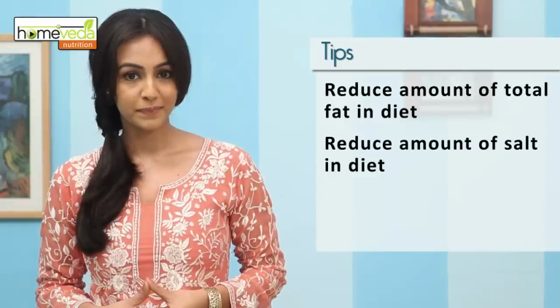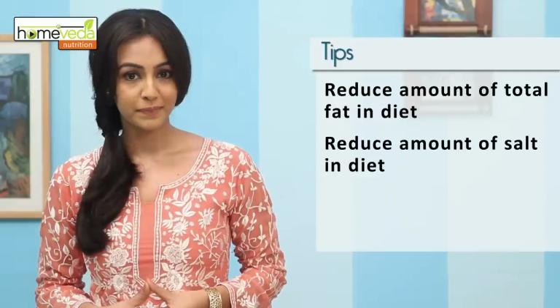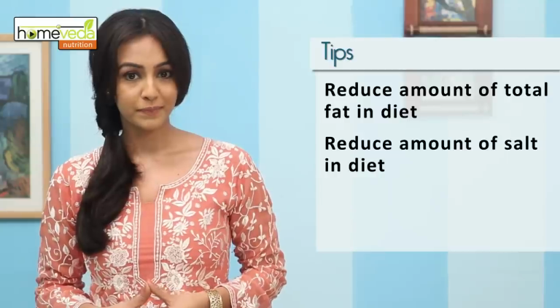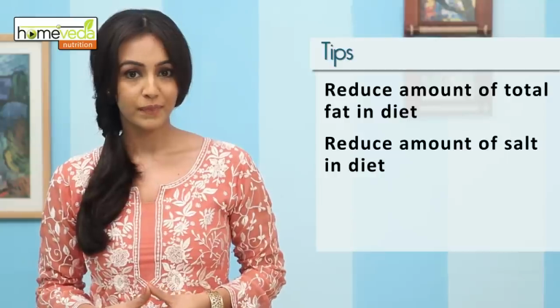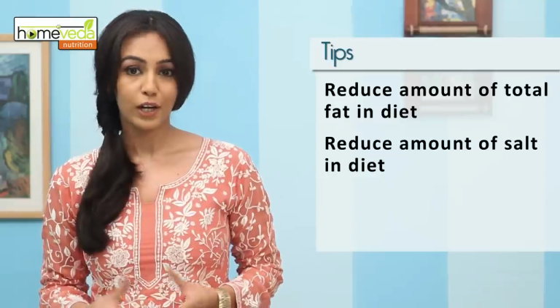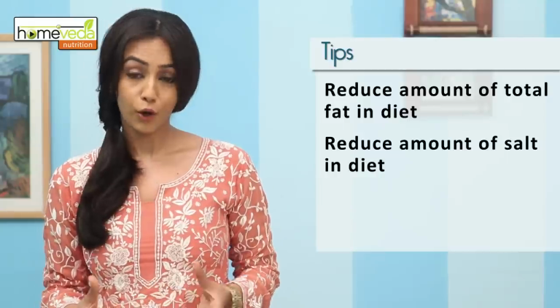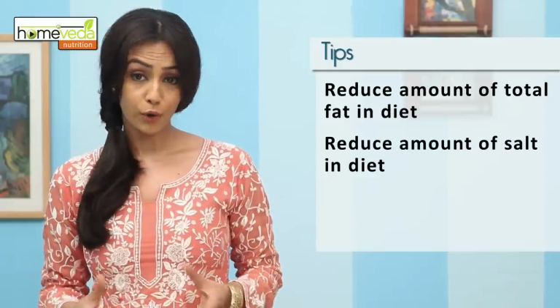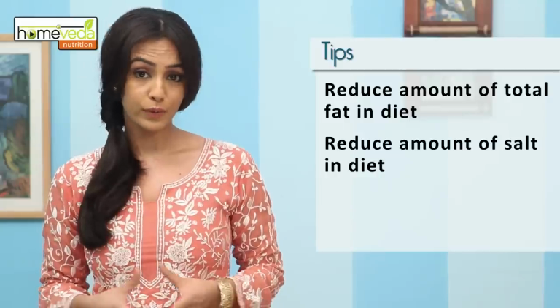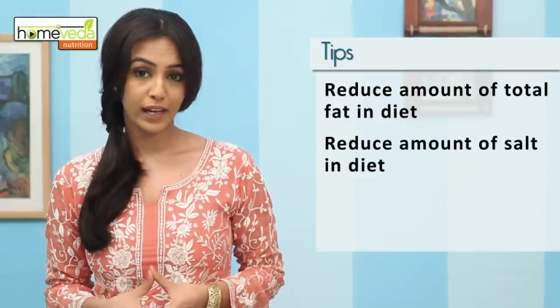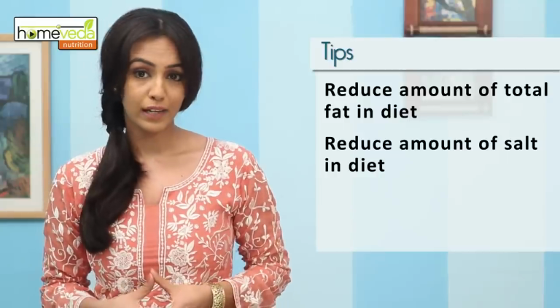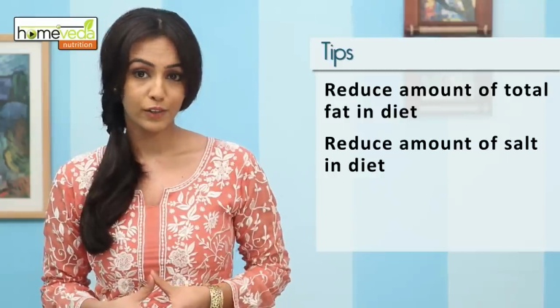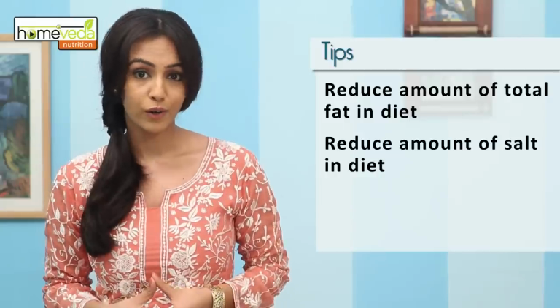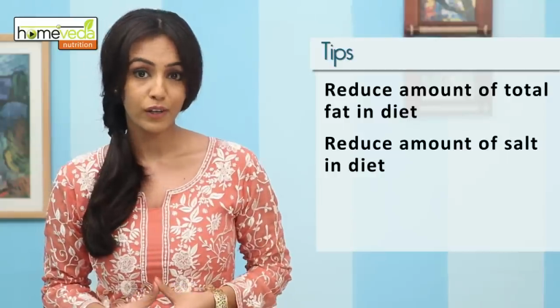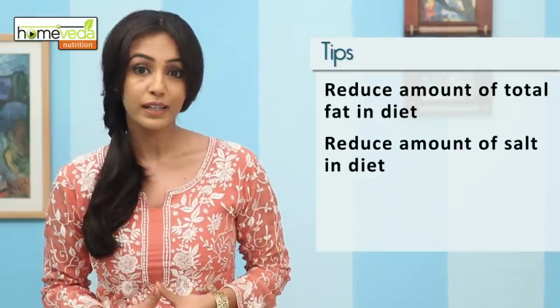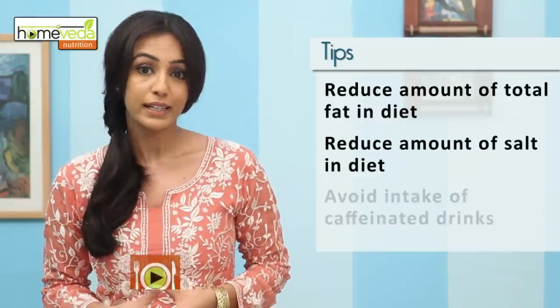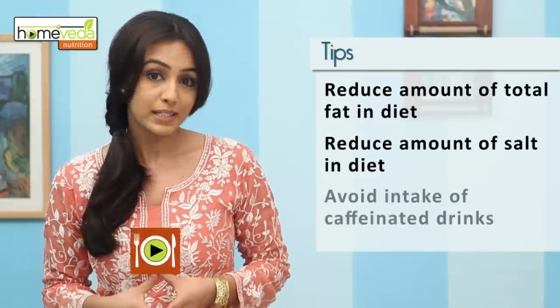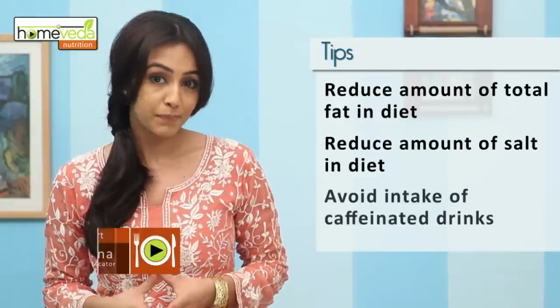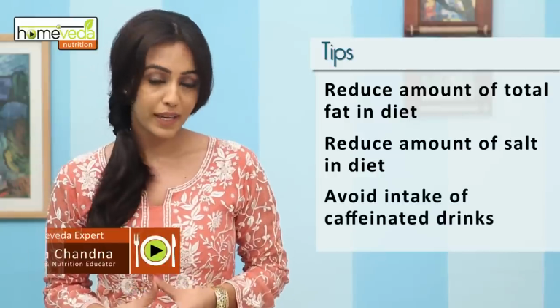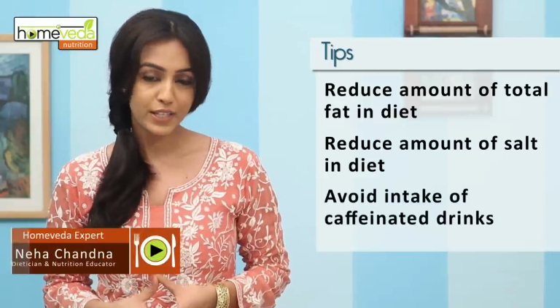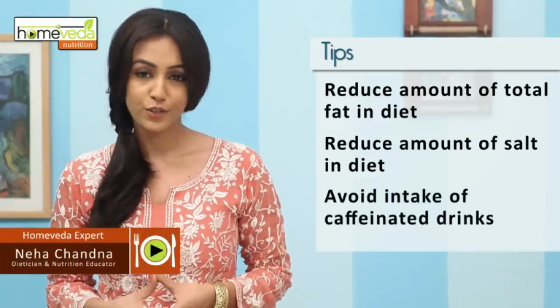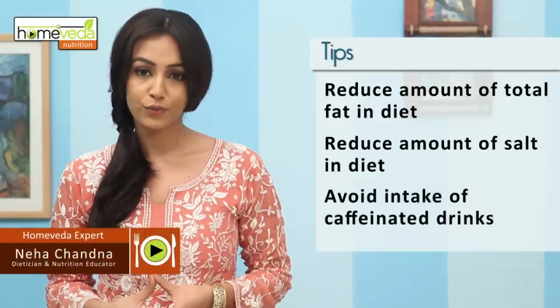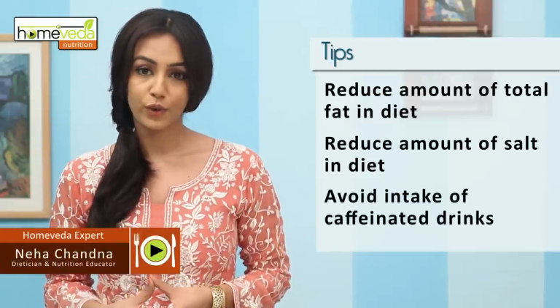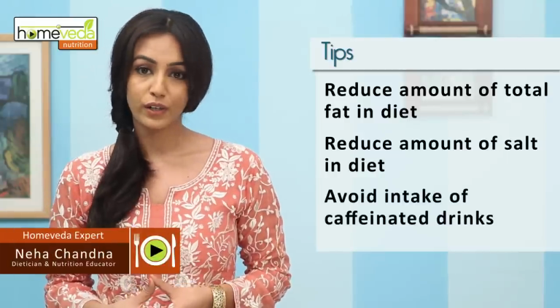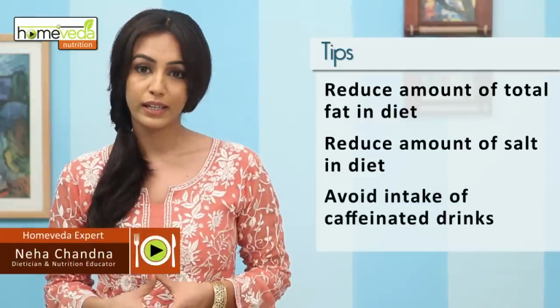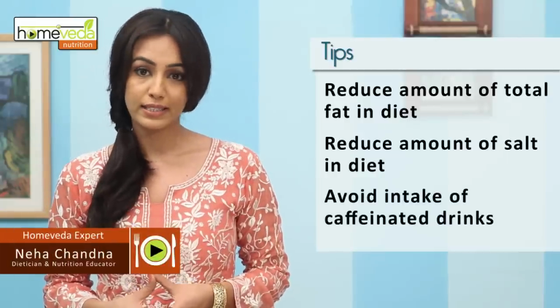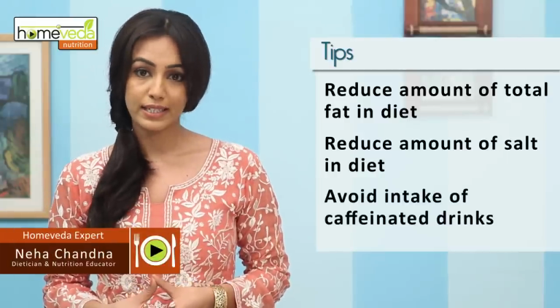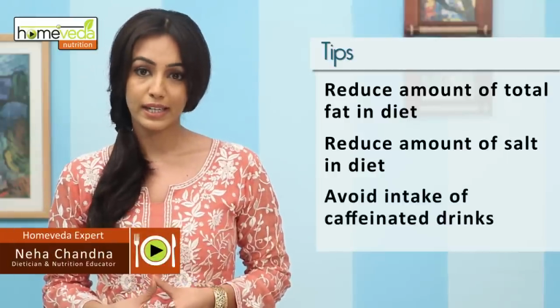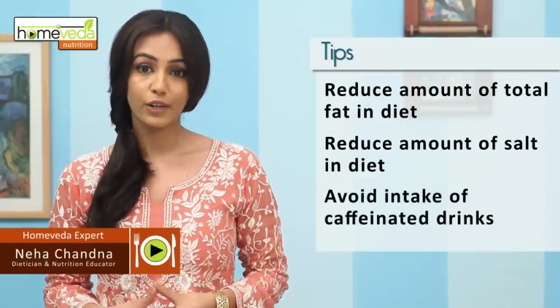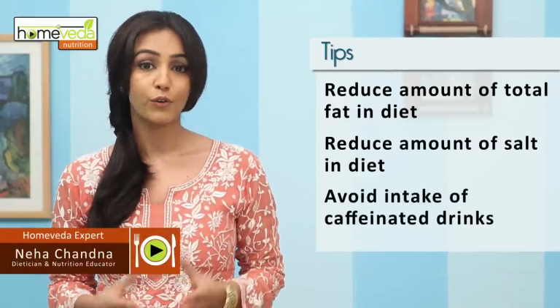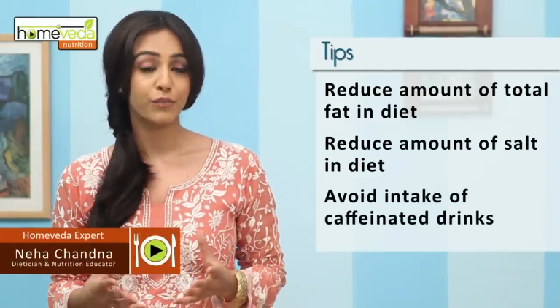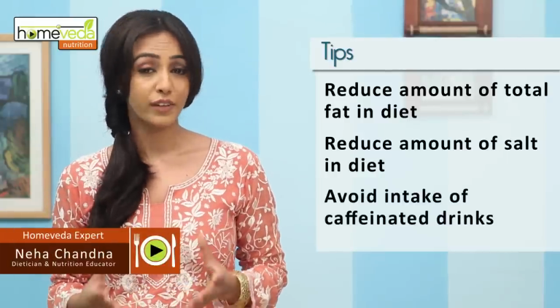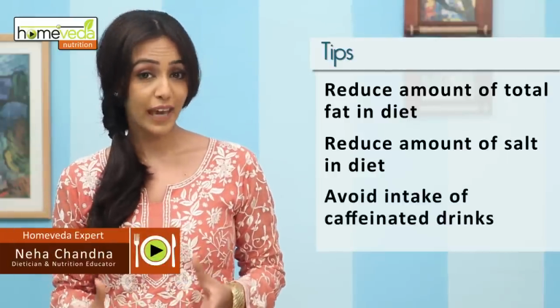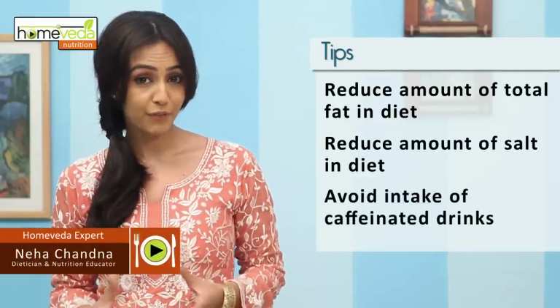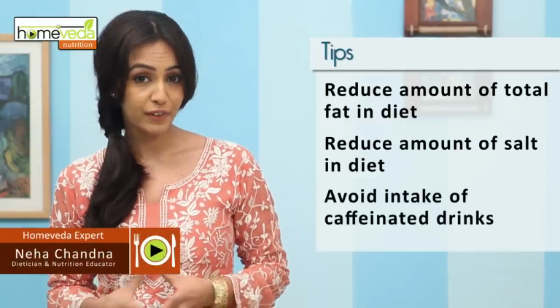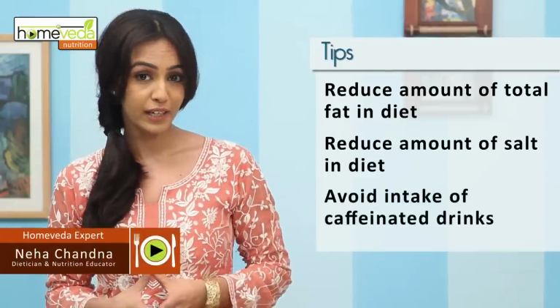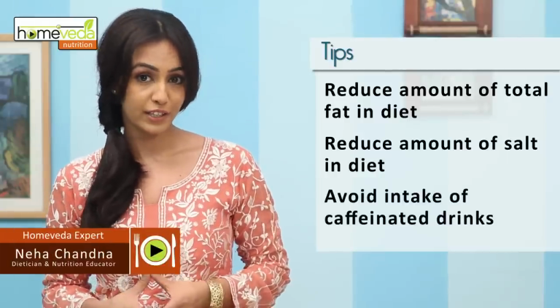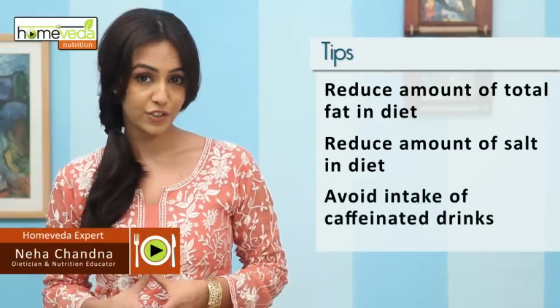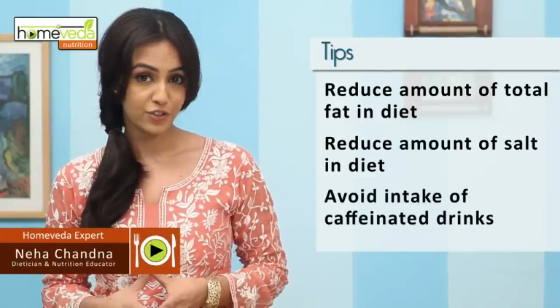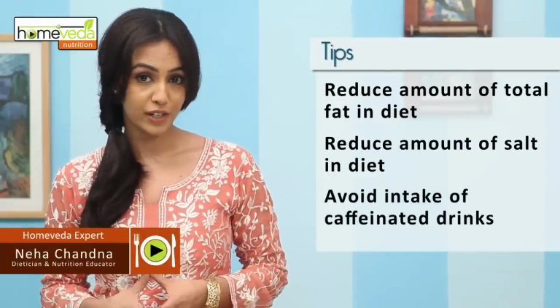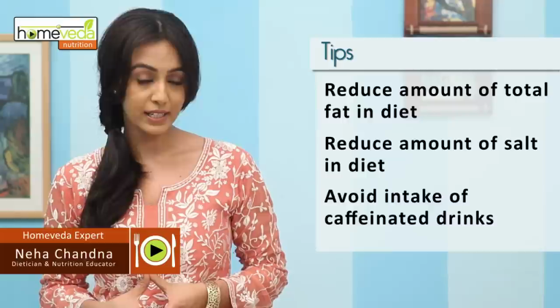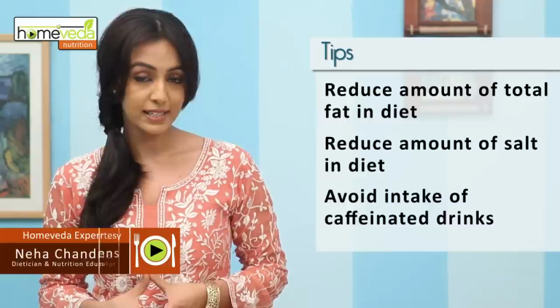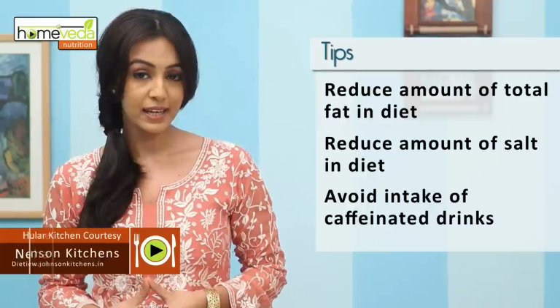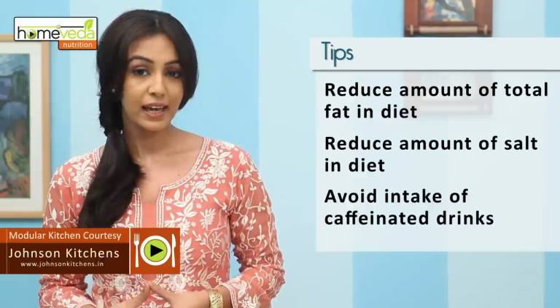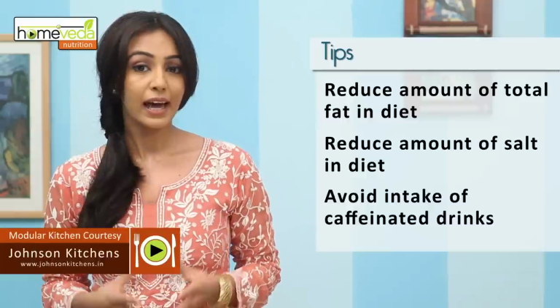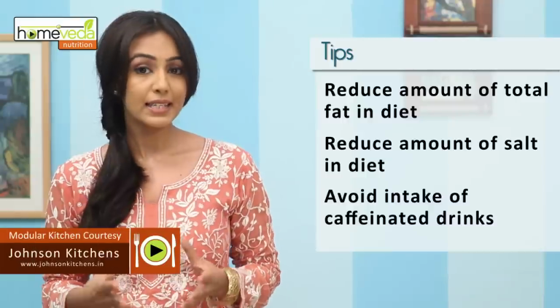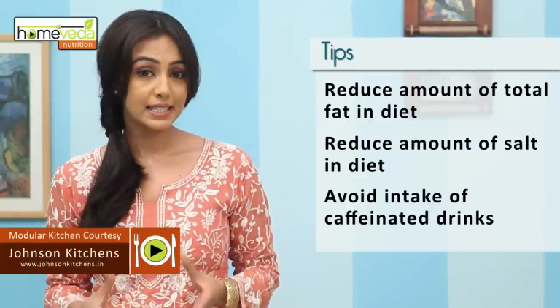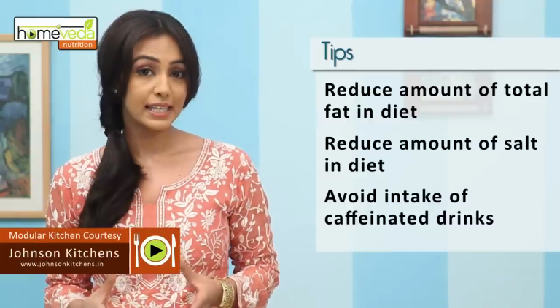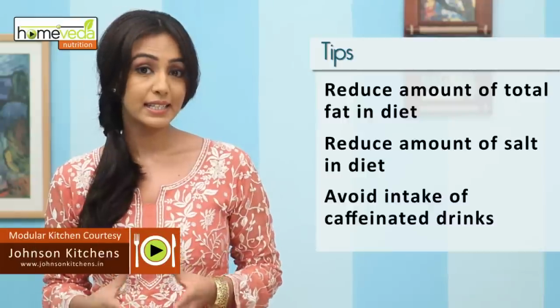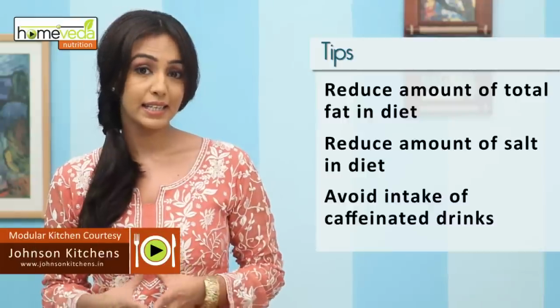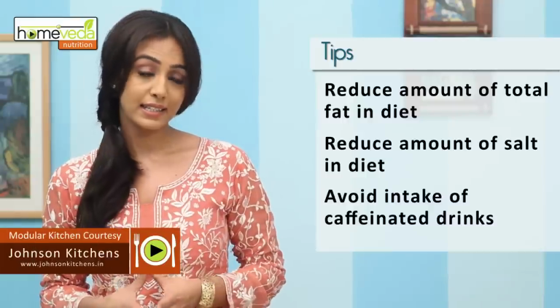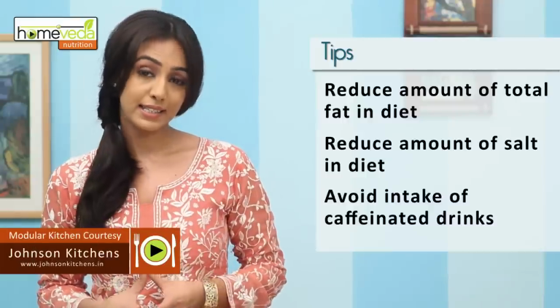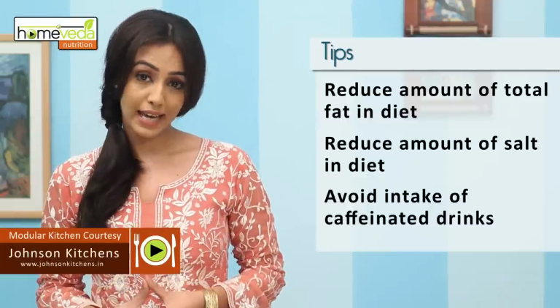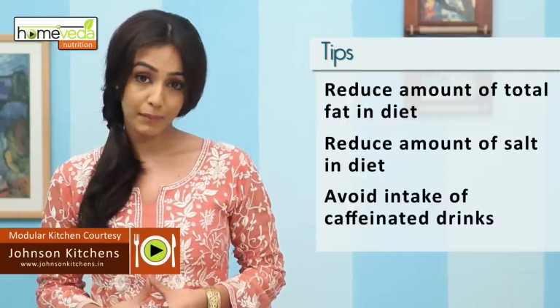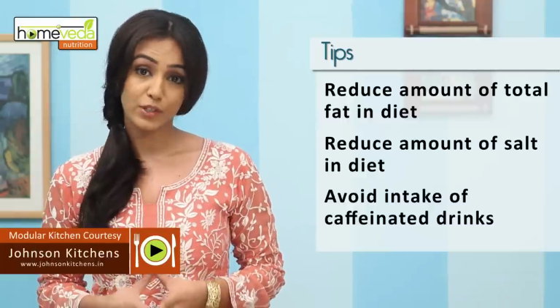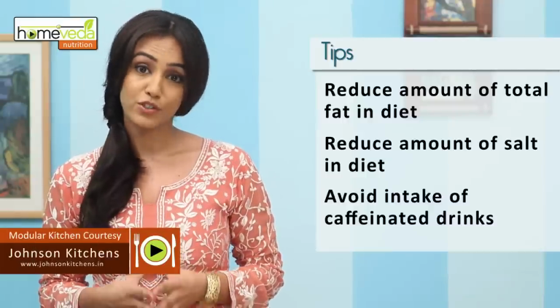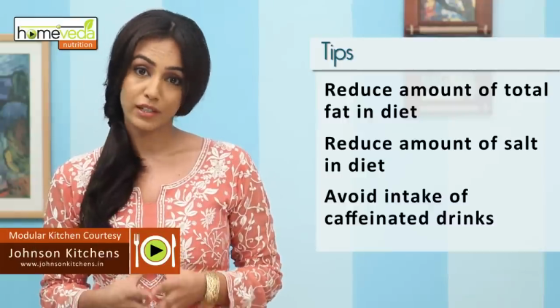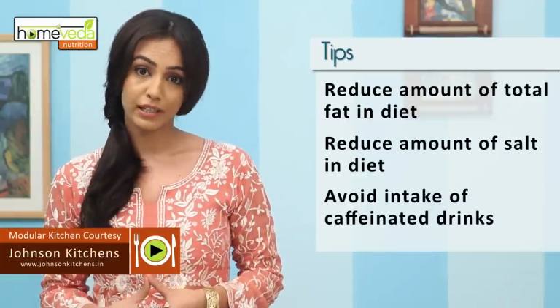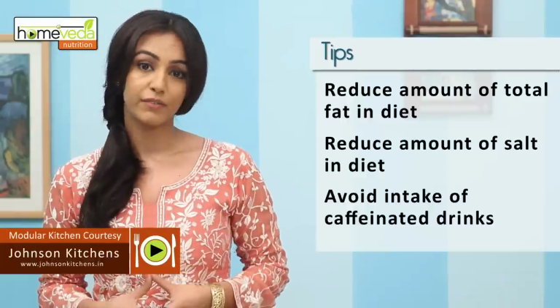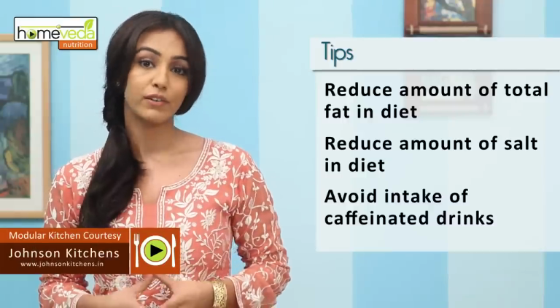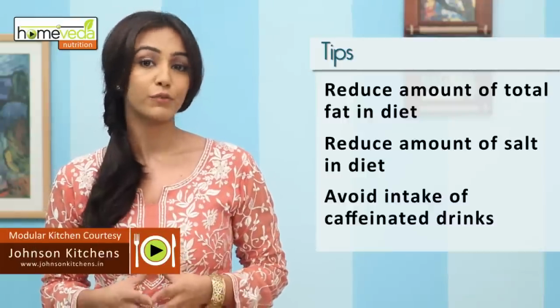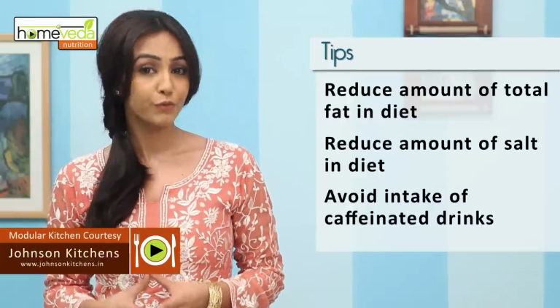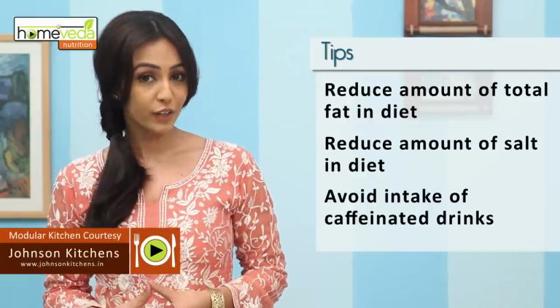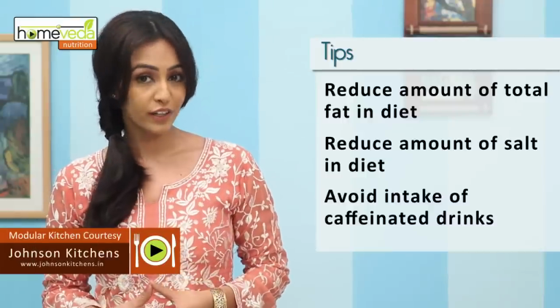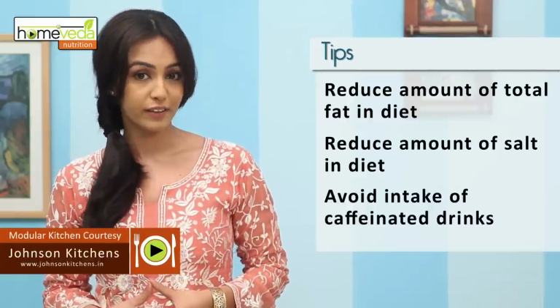Along with alcohol, it's best to avoid intake of caffeinated drinks as these can damage the liver further.